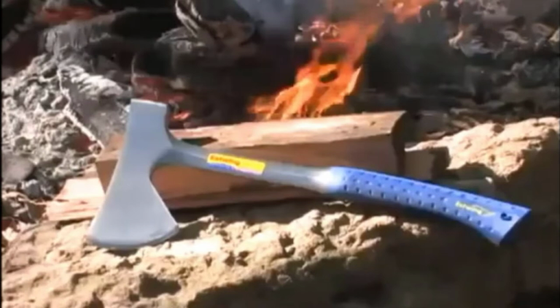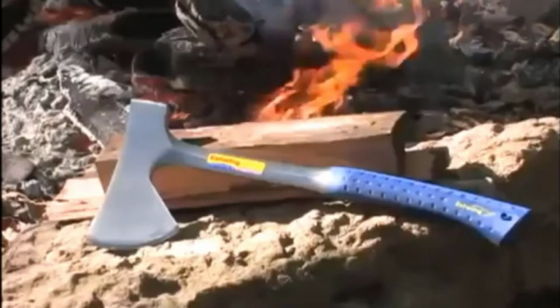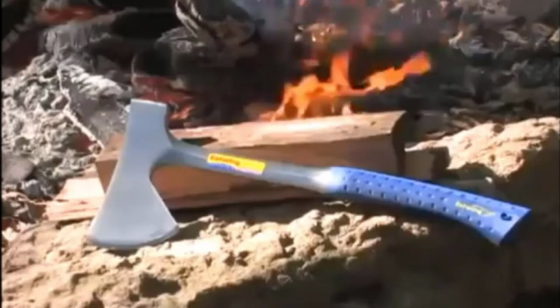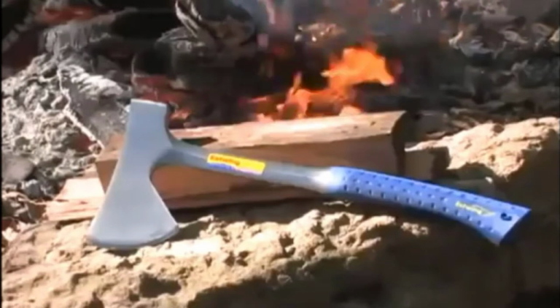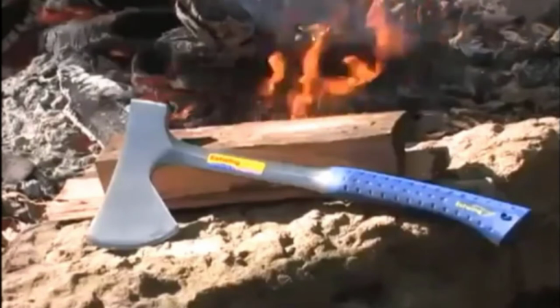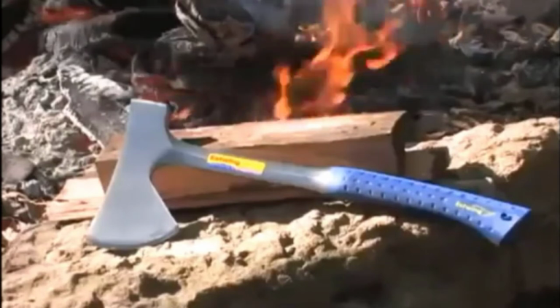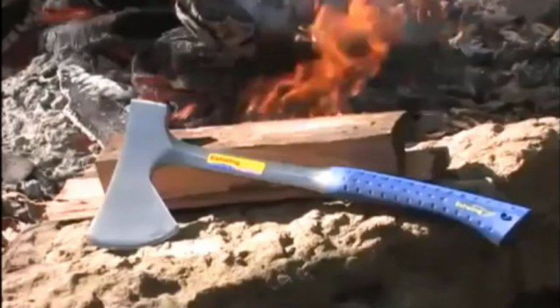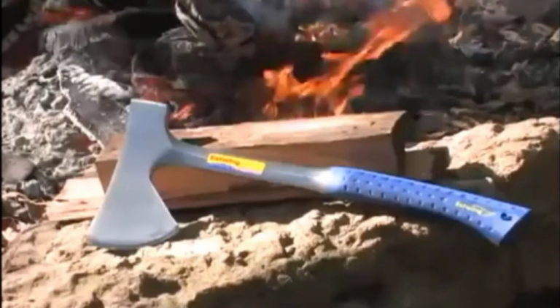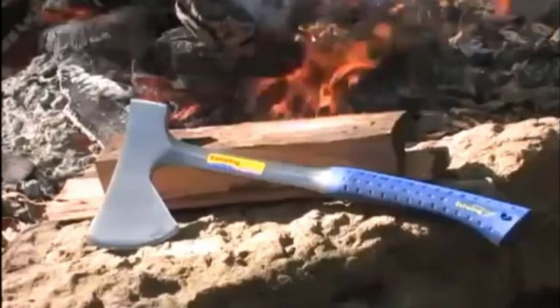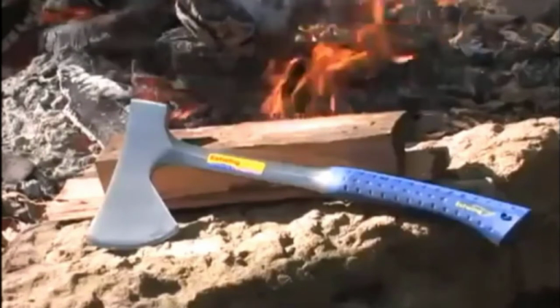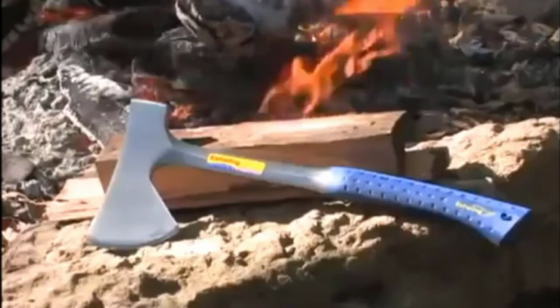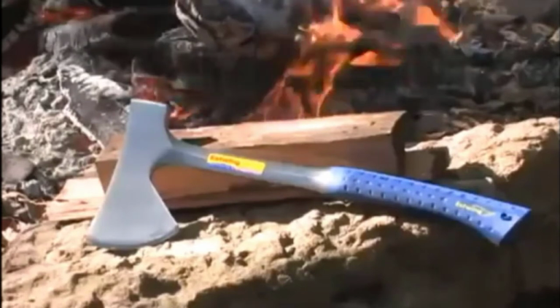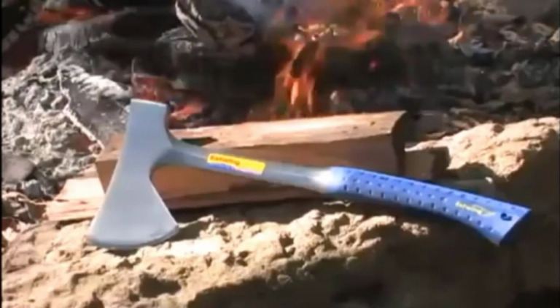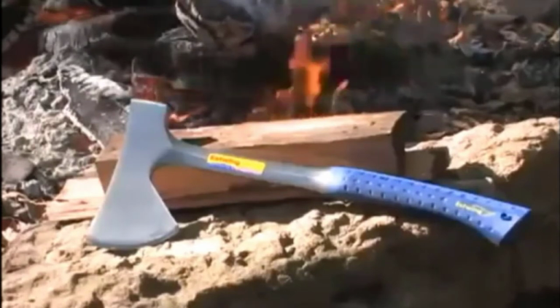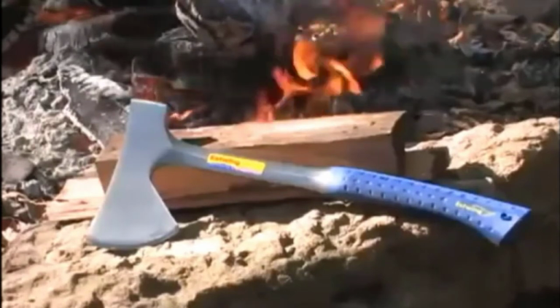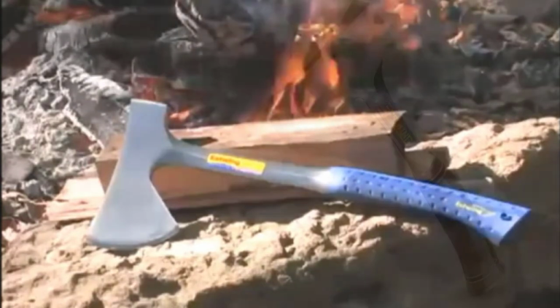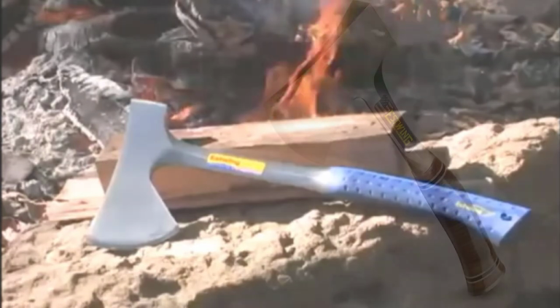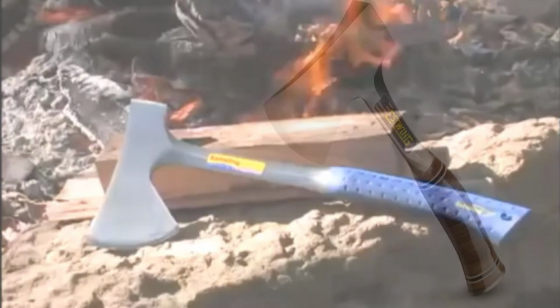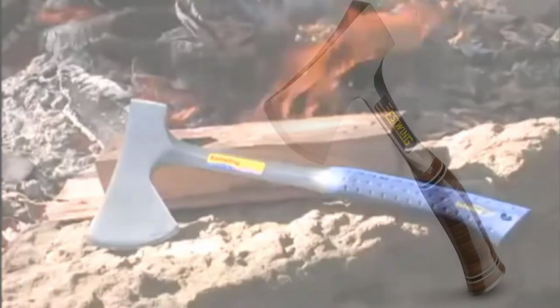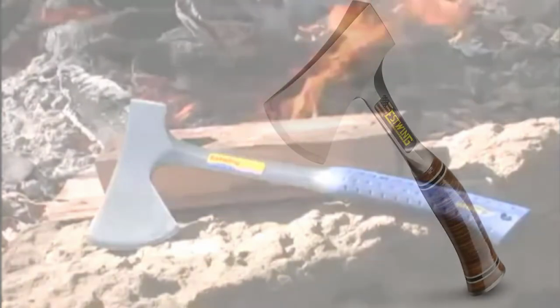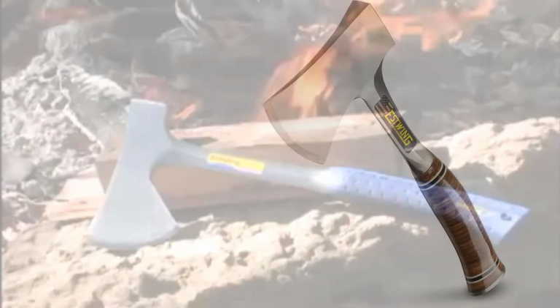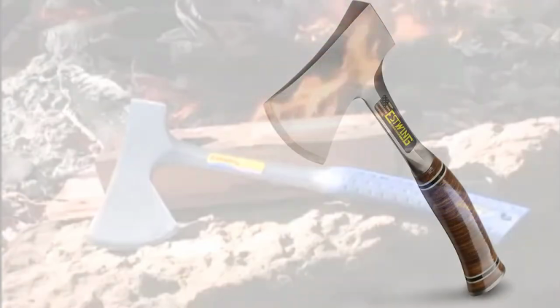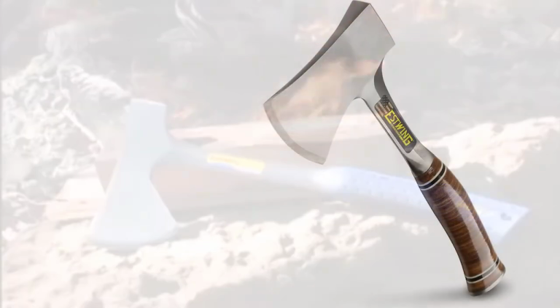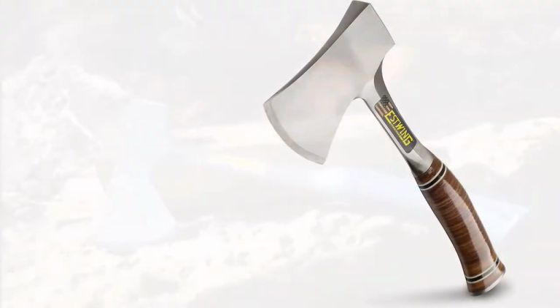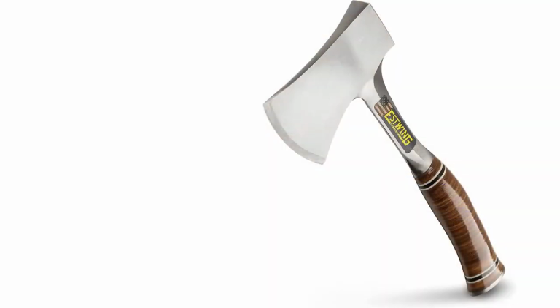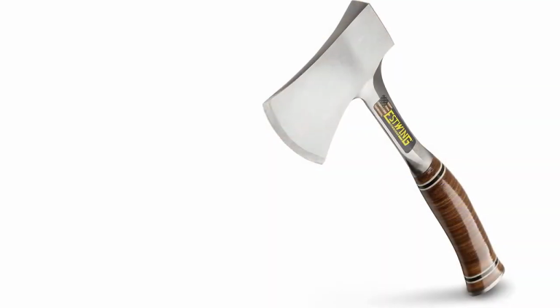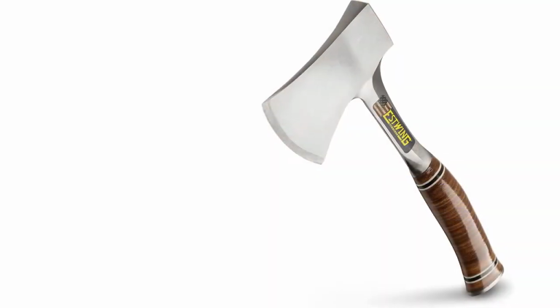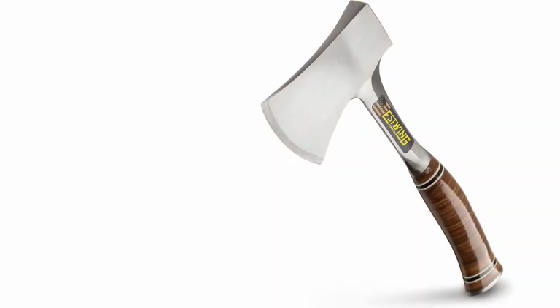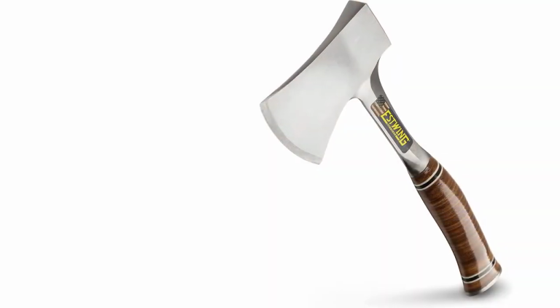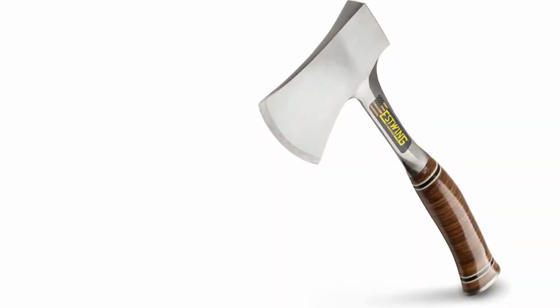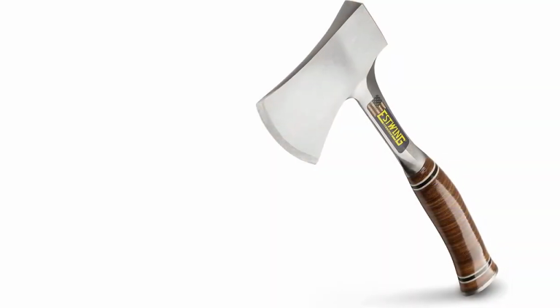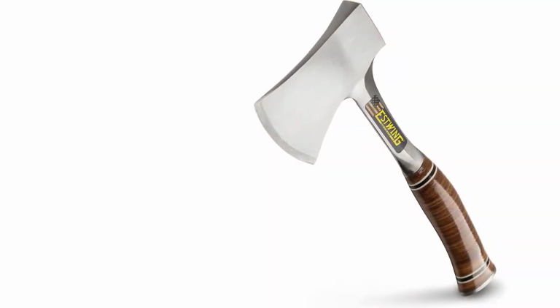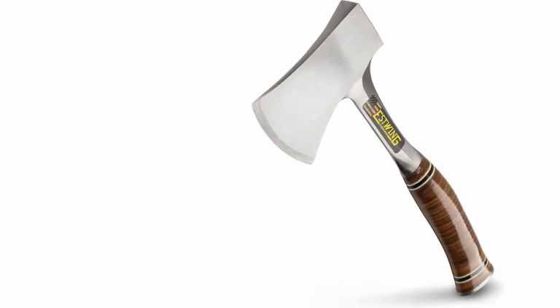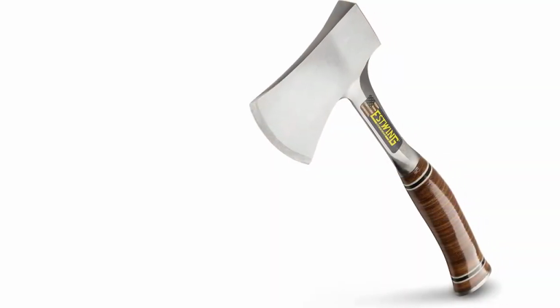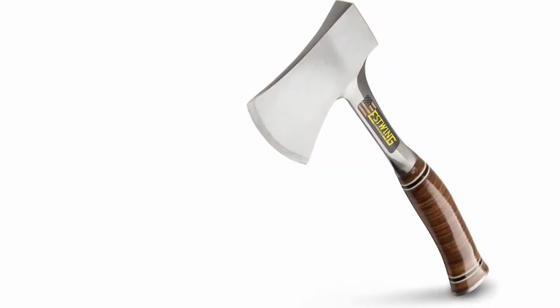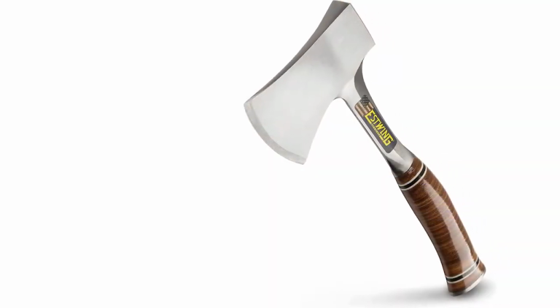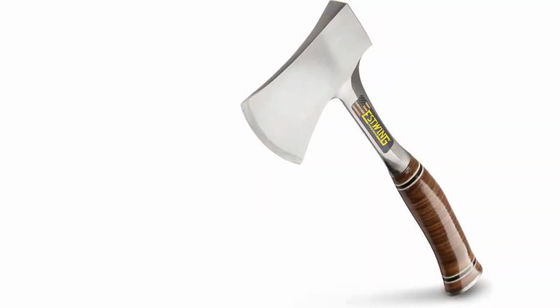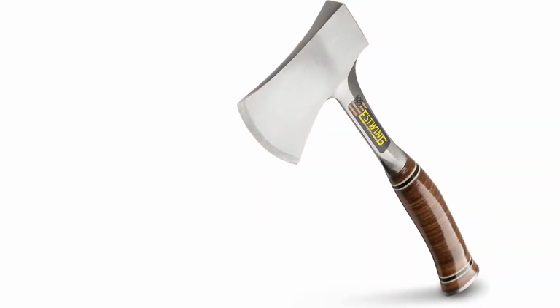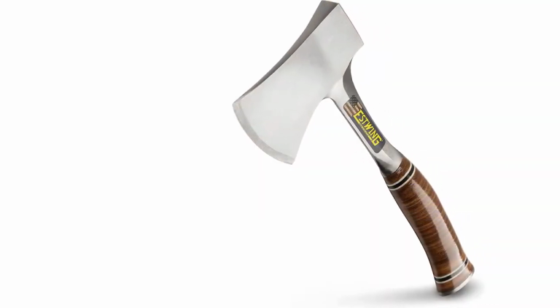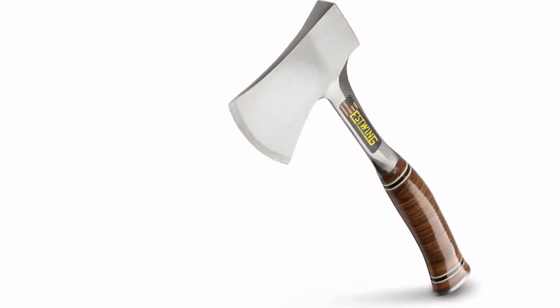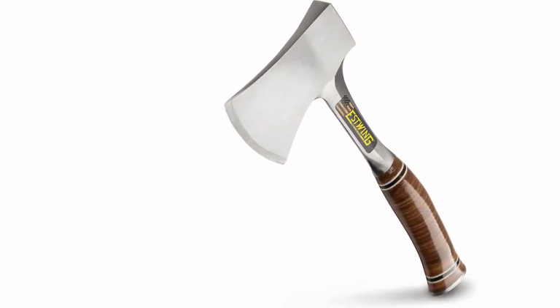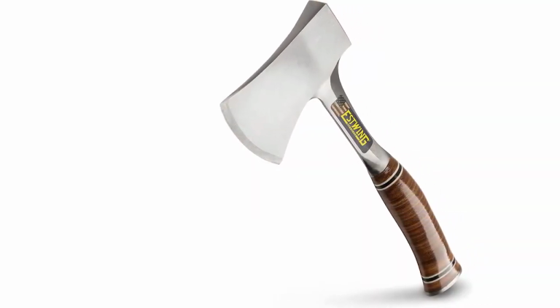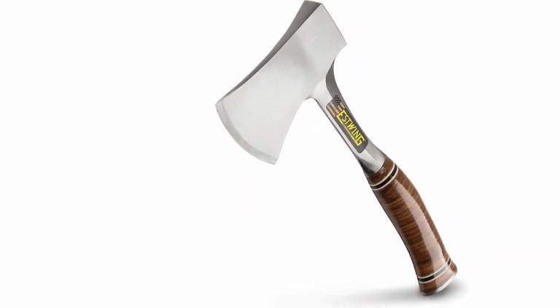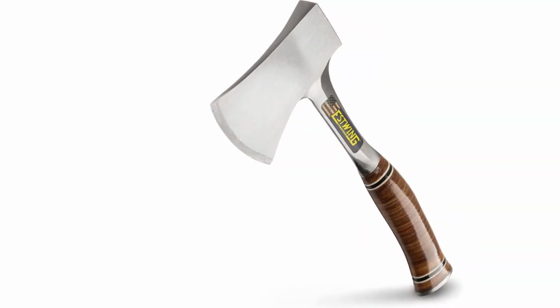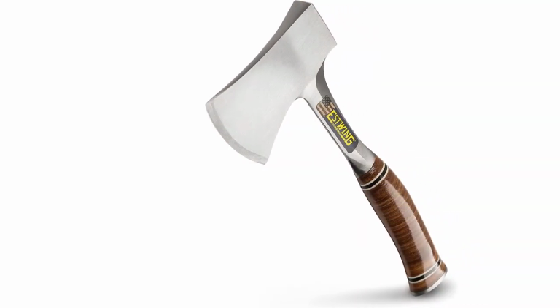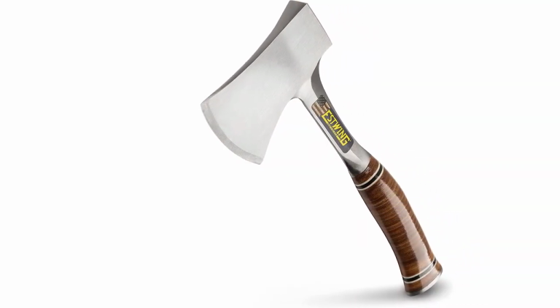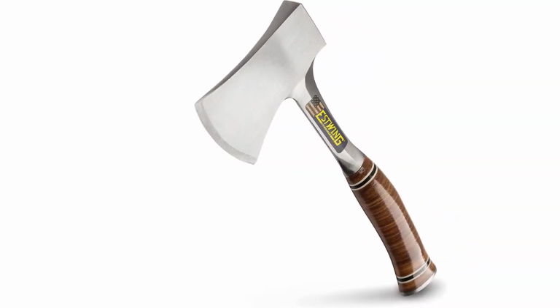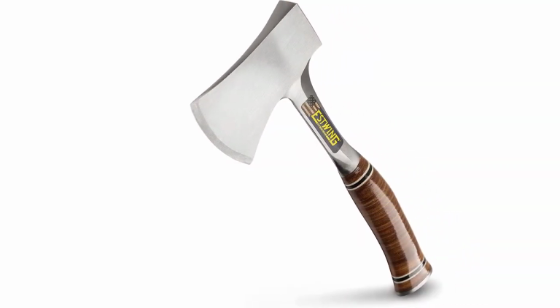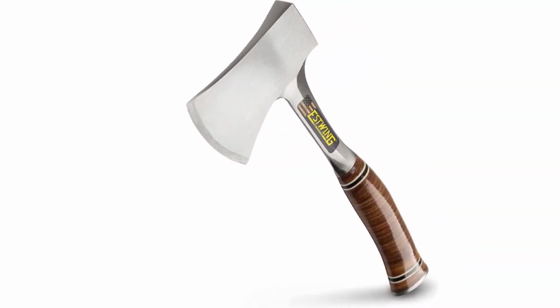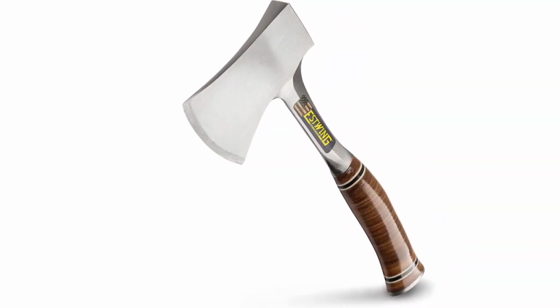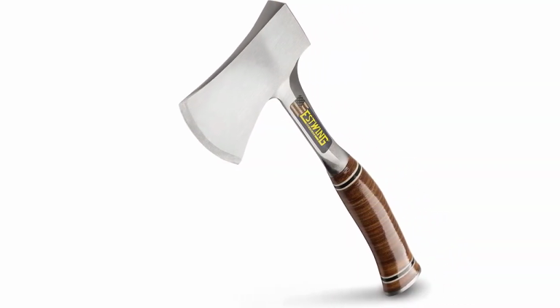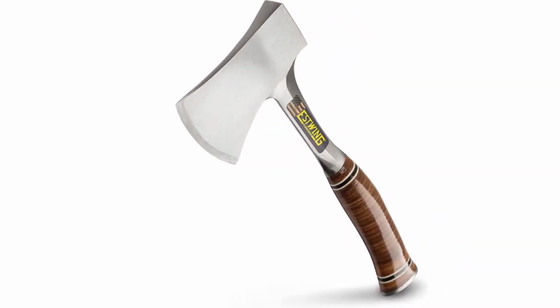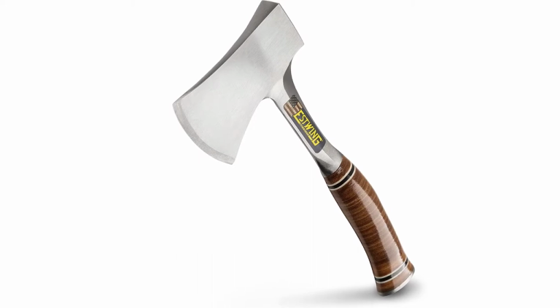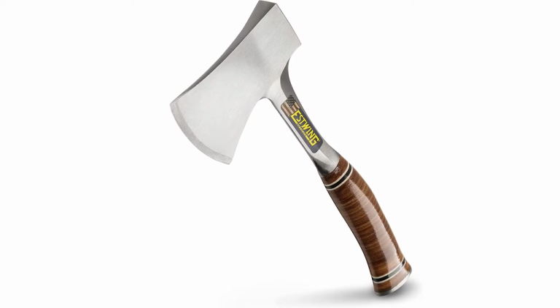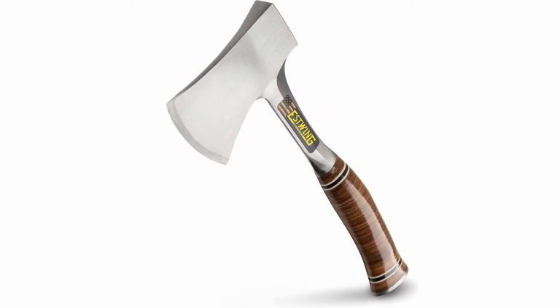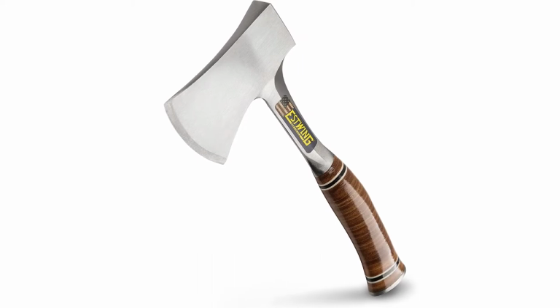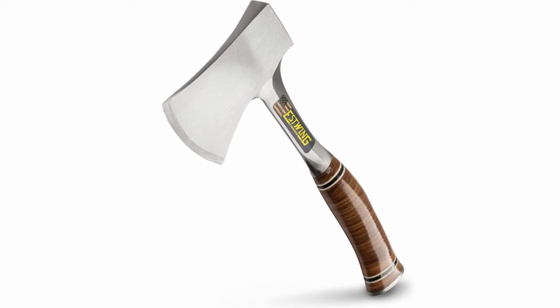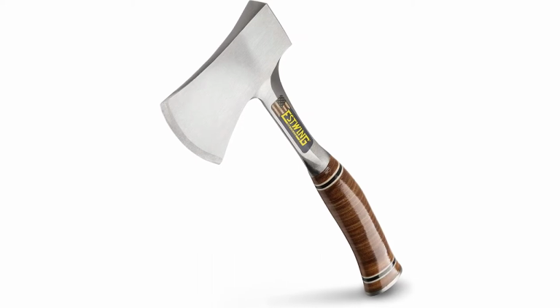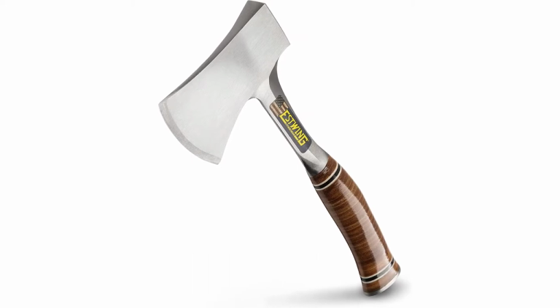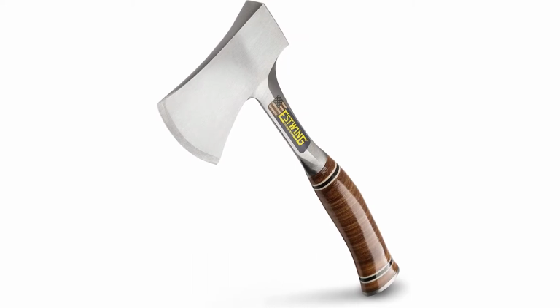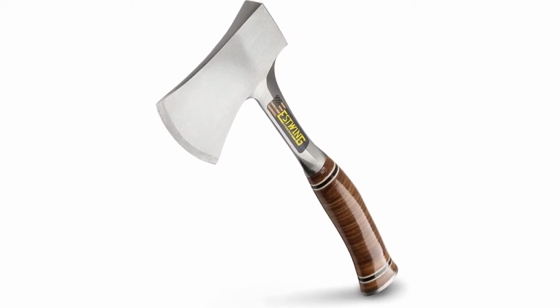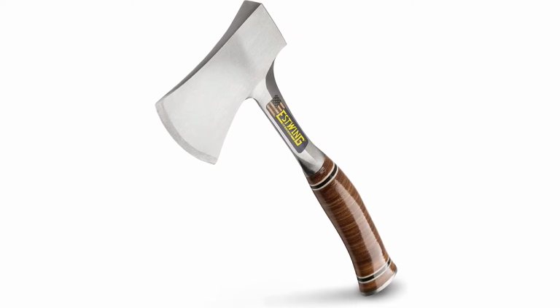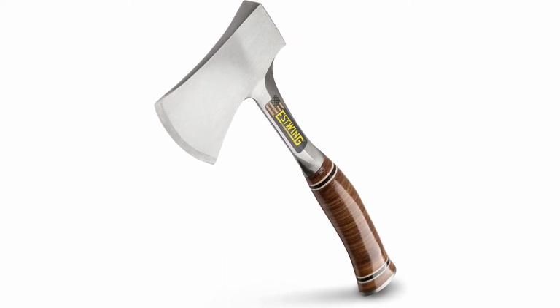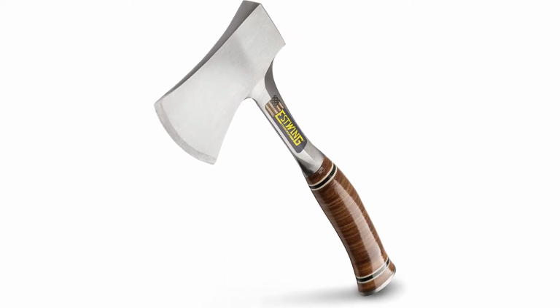With a hatchet of this quality, I would prefer a leather sheath, but the ballistic nylon sheath that comes with it does get the job done.